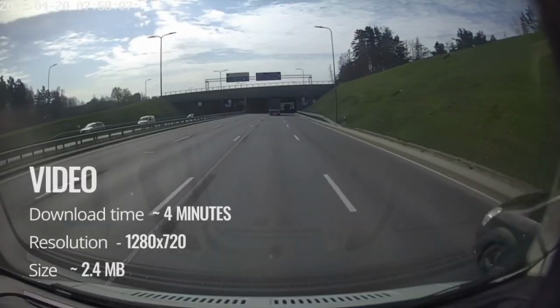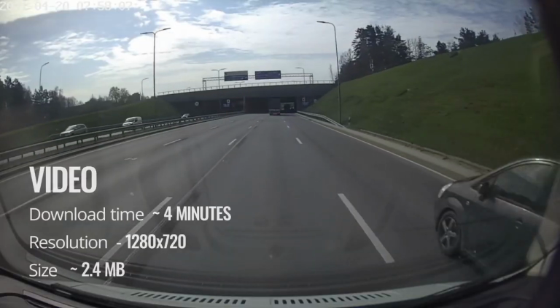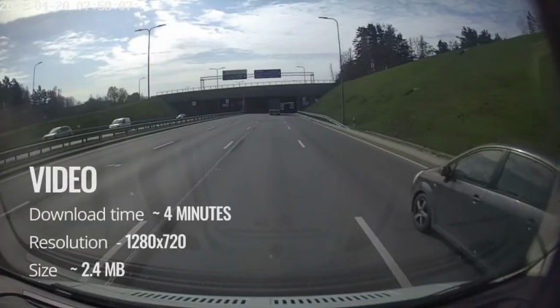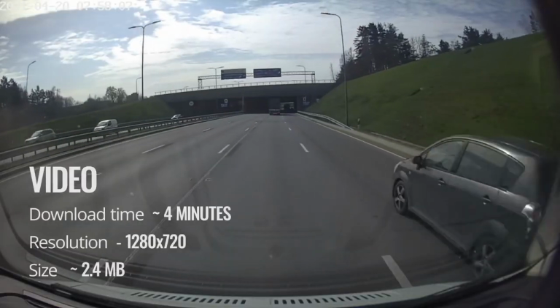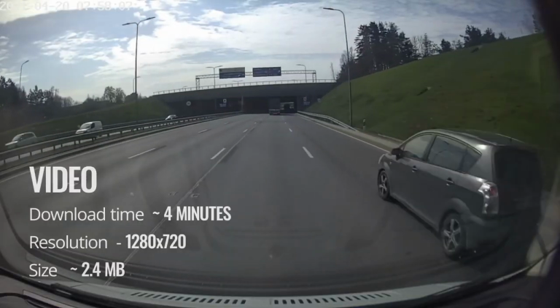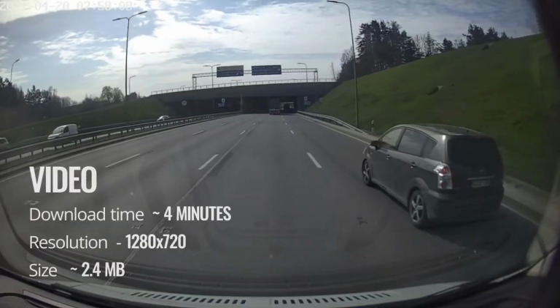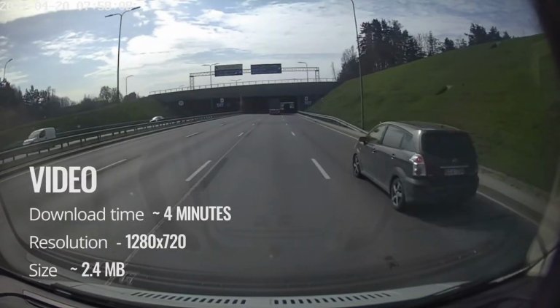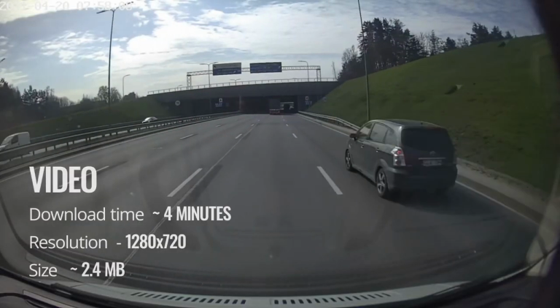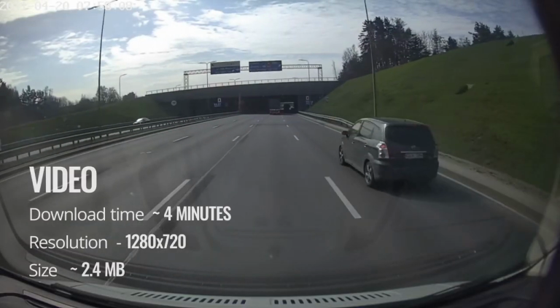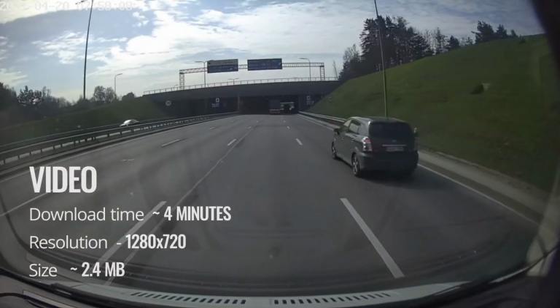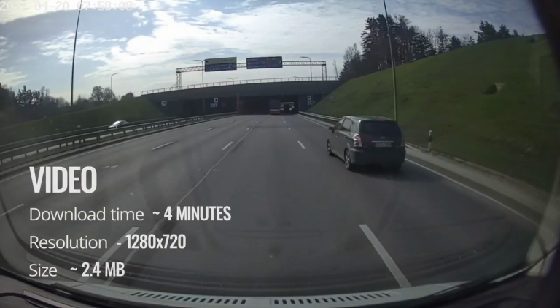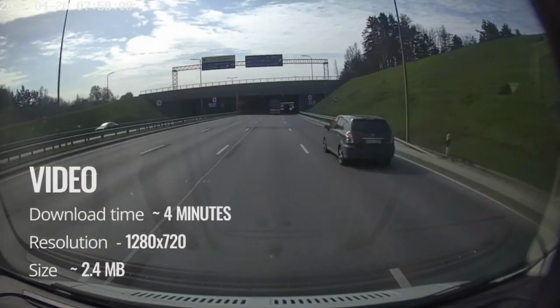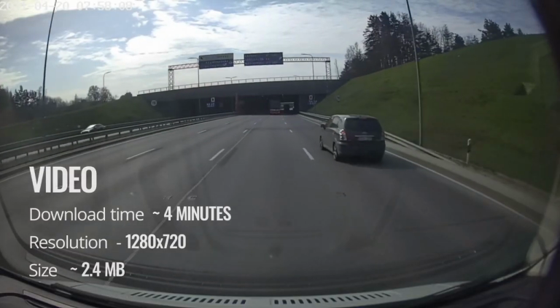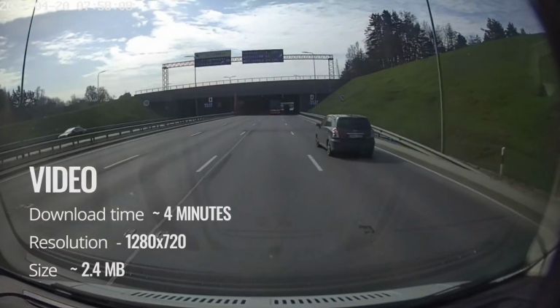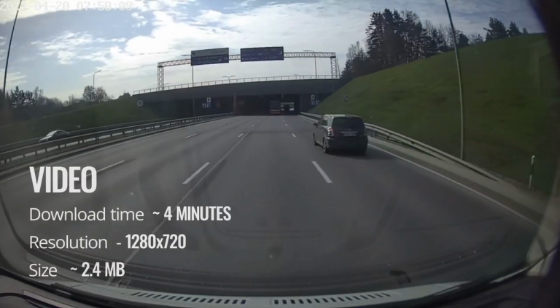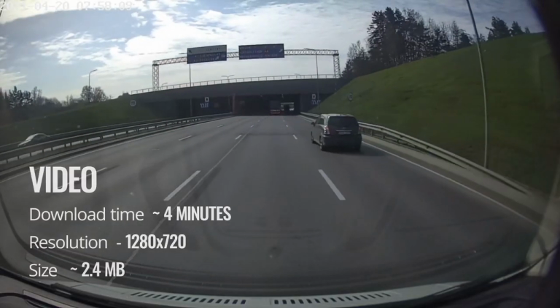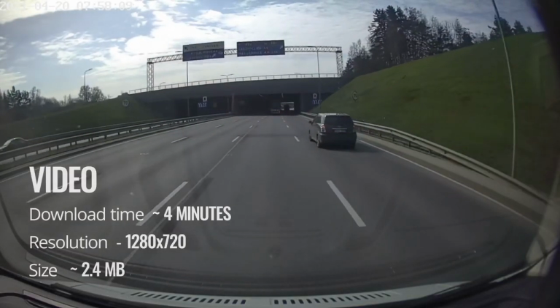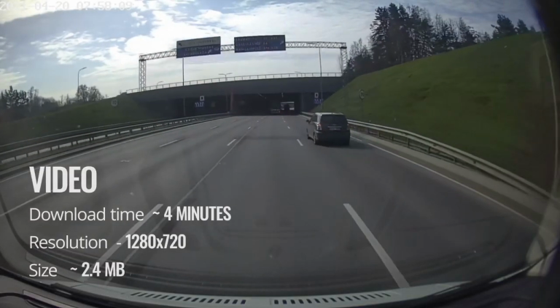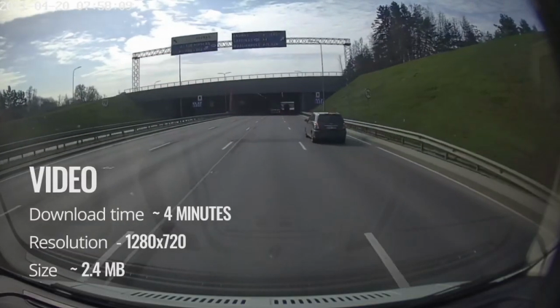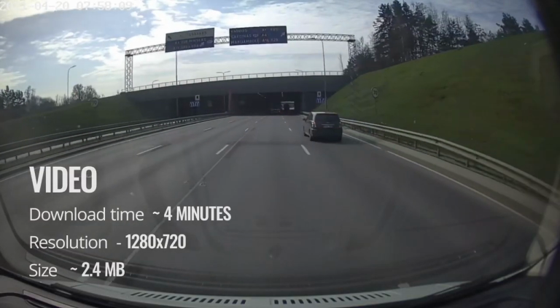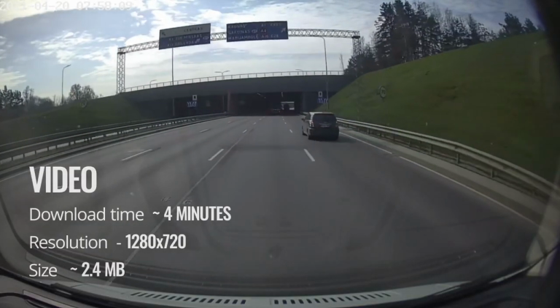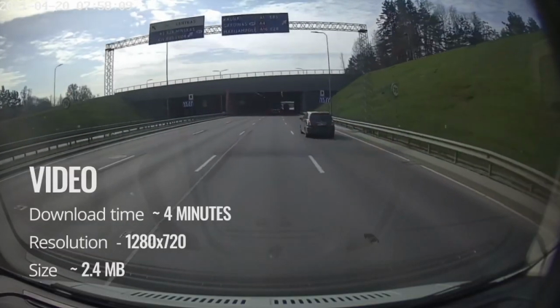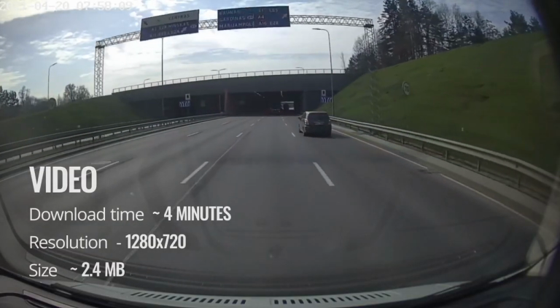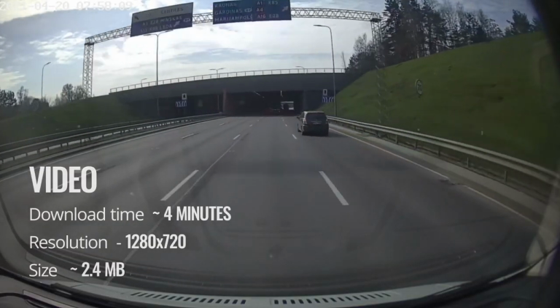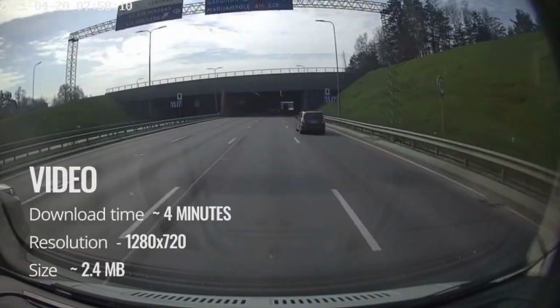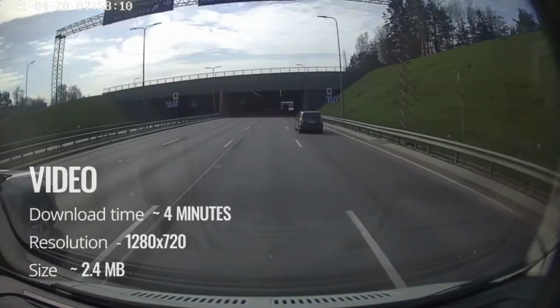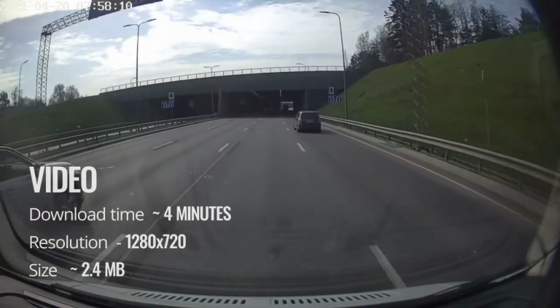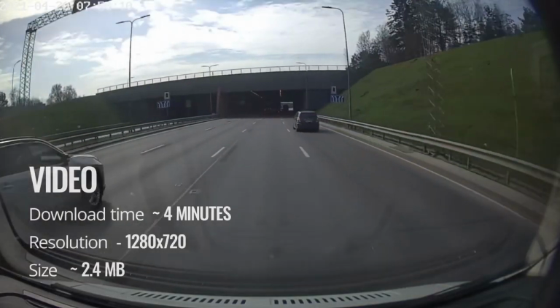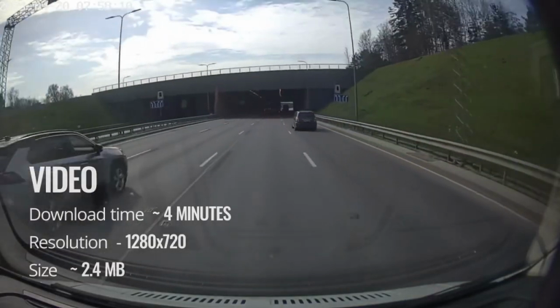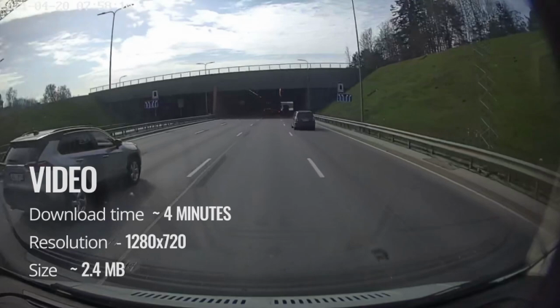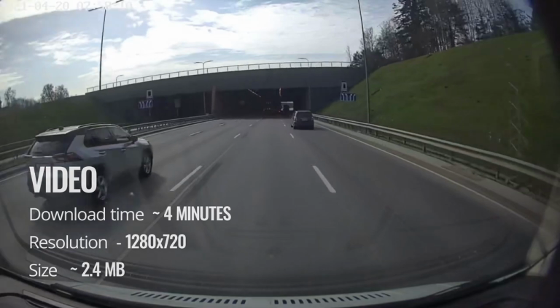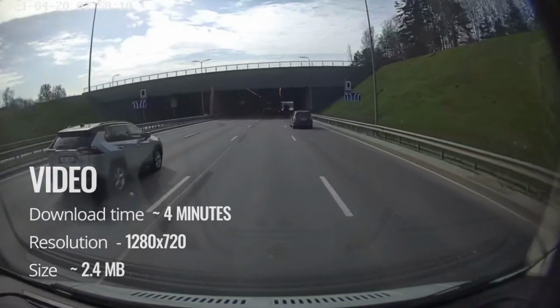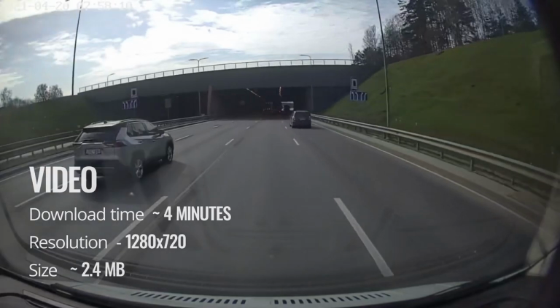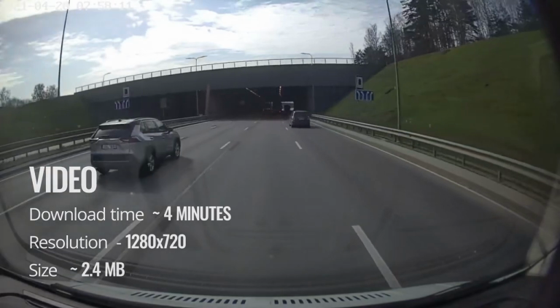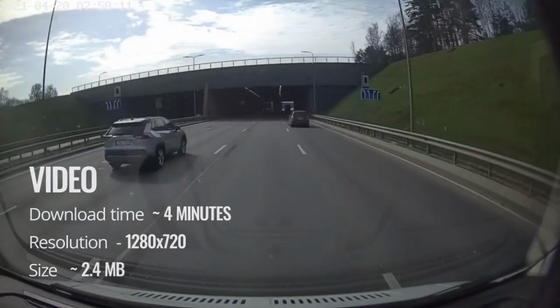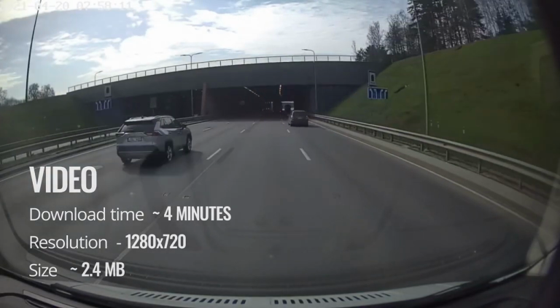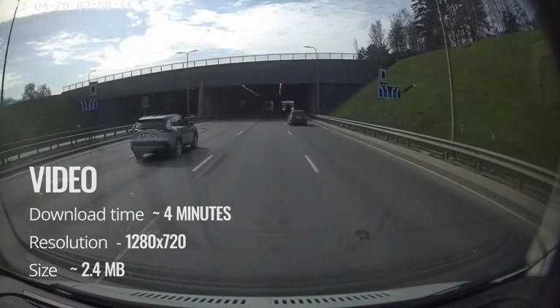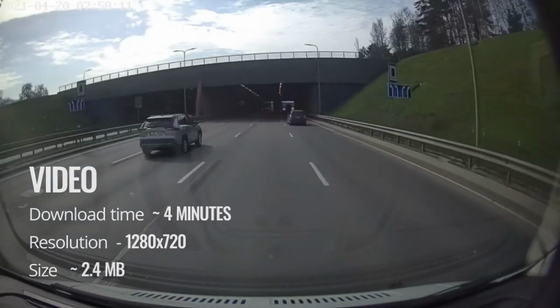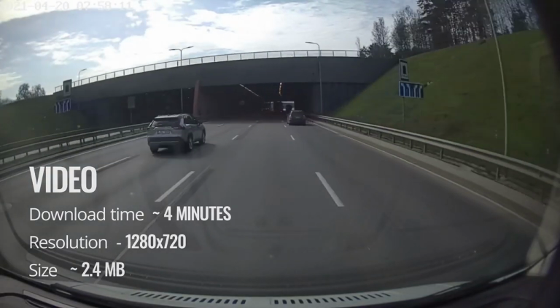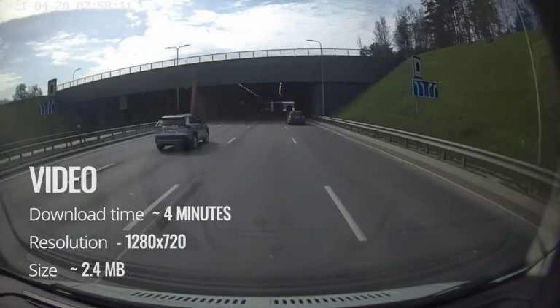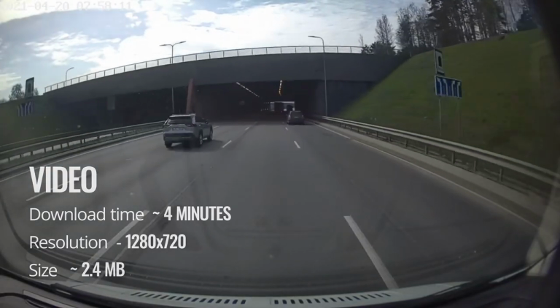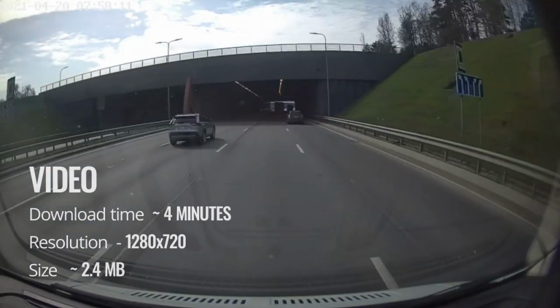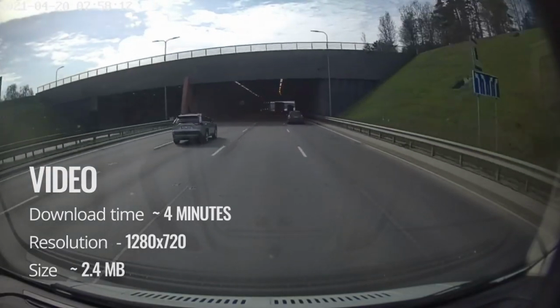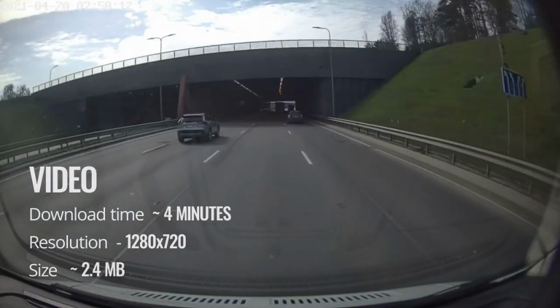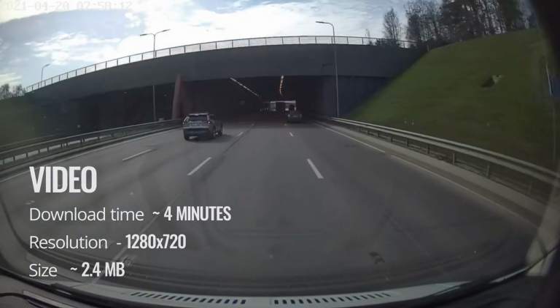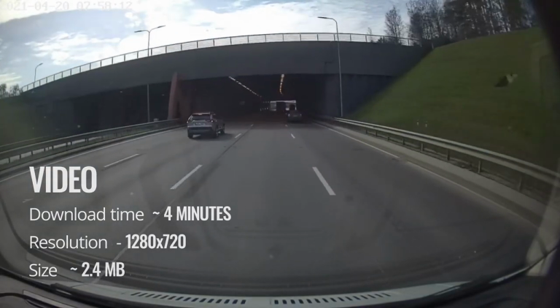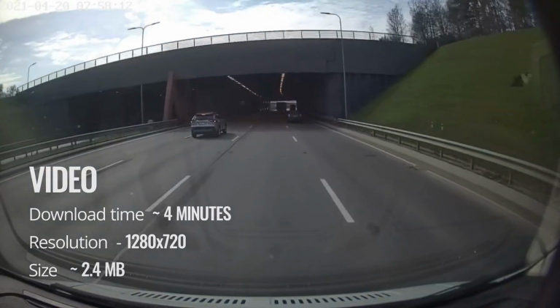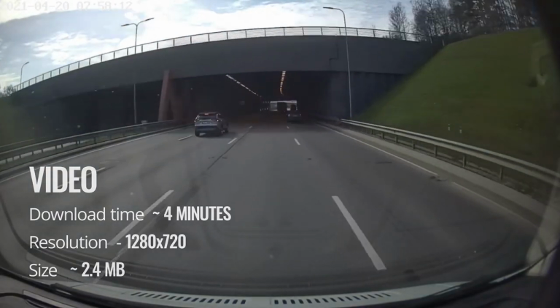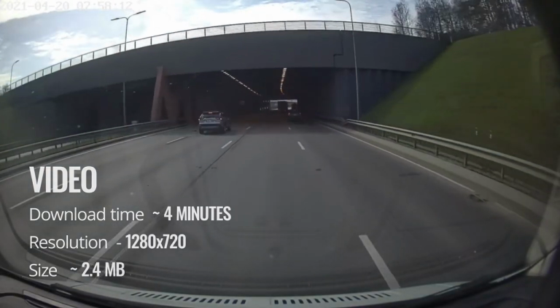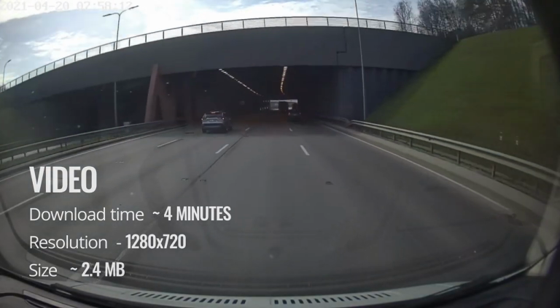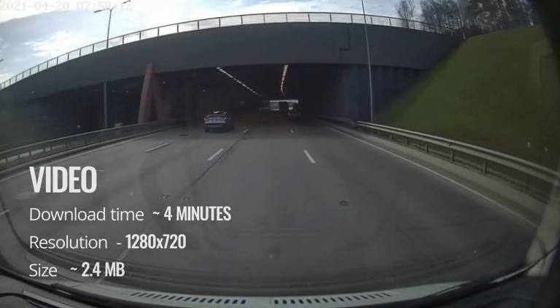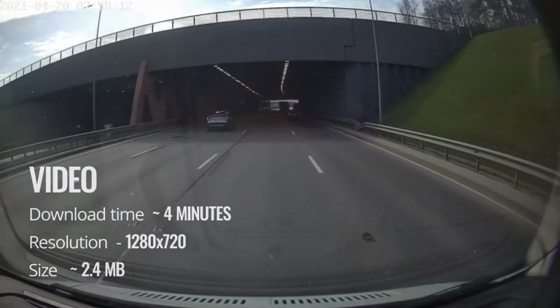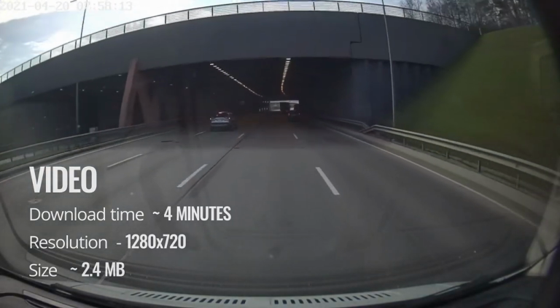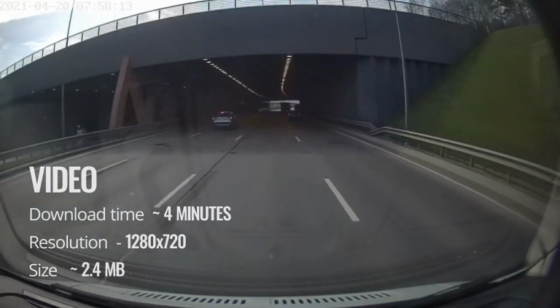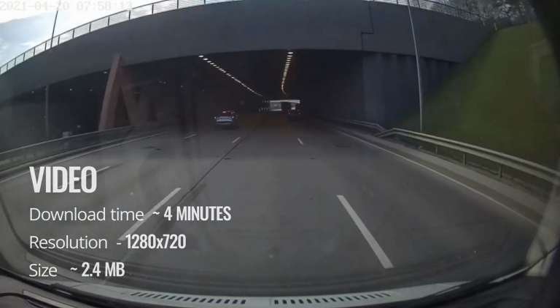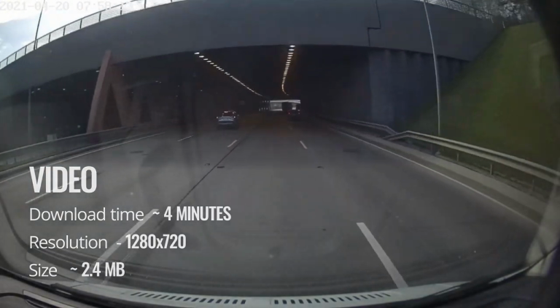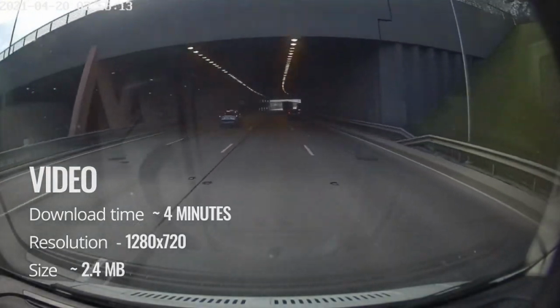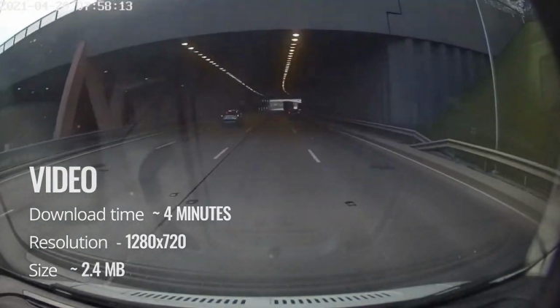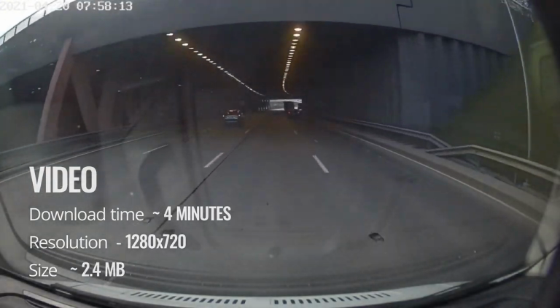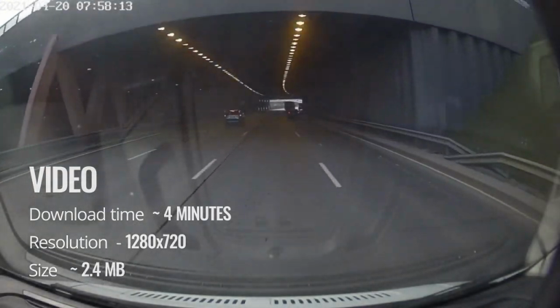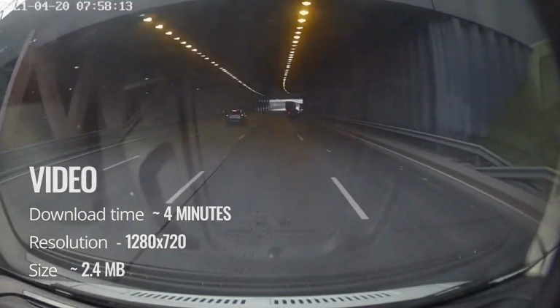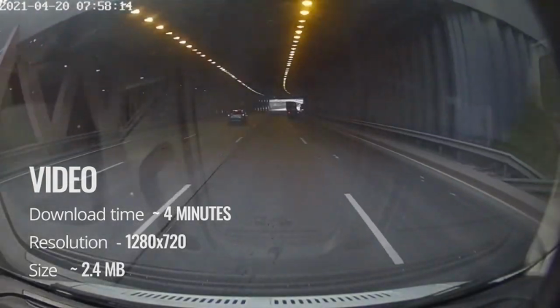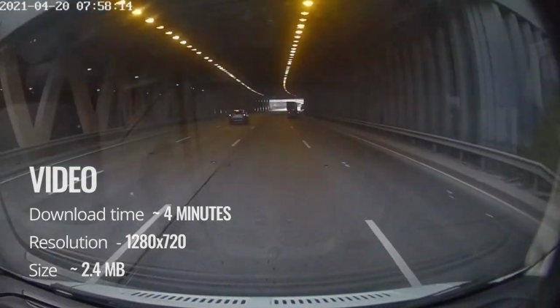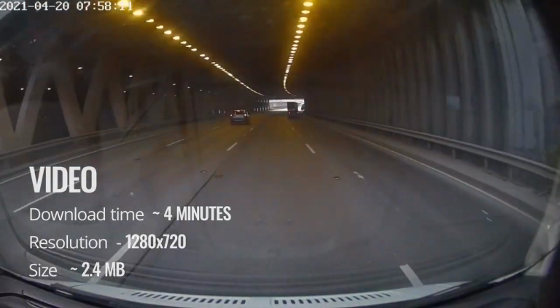By getting evidence of events with the Teltonika Dual Cam solution, you can increase the driver's discipline.